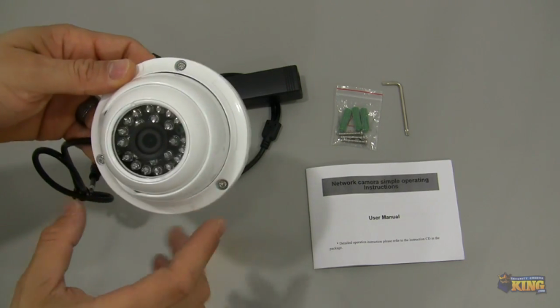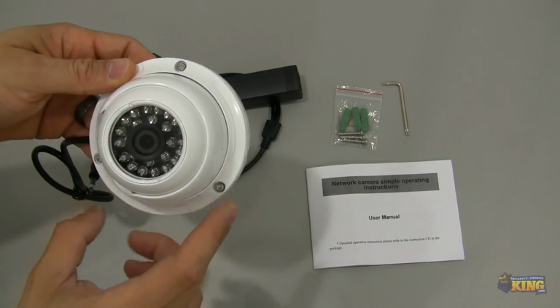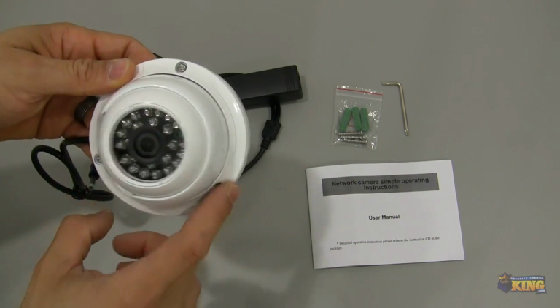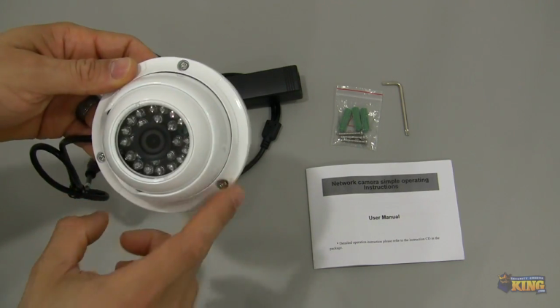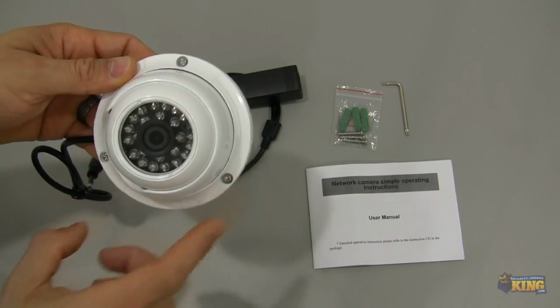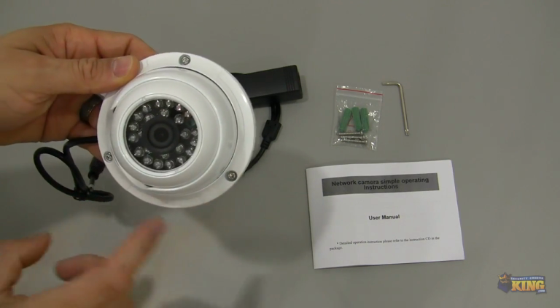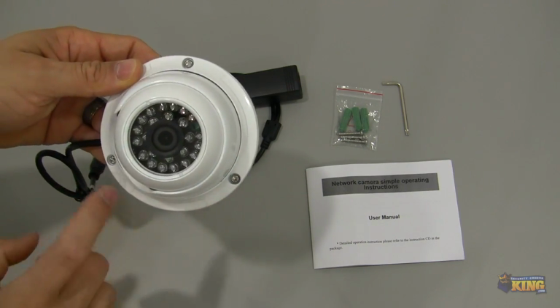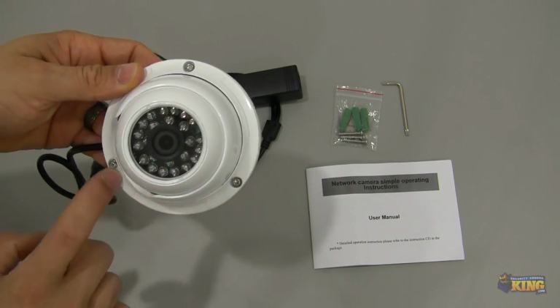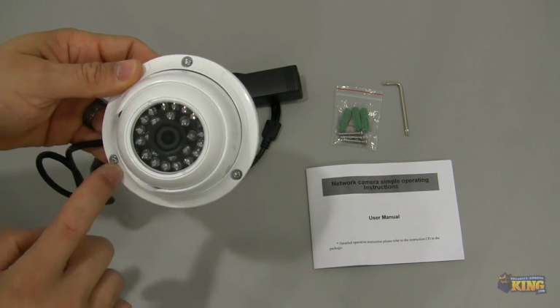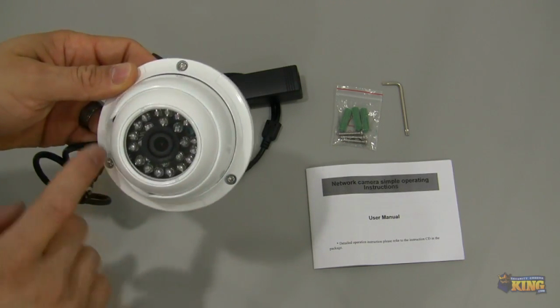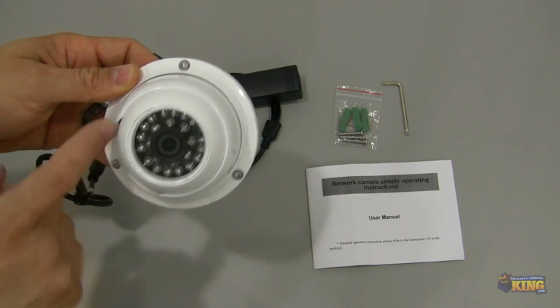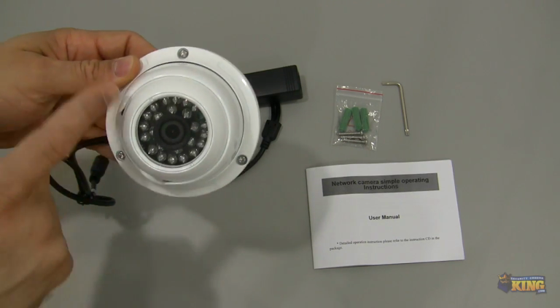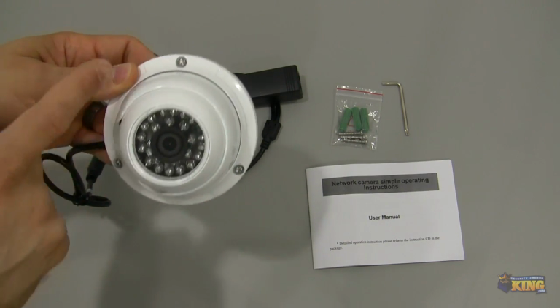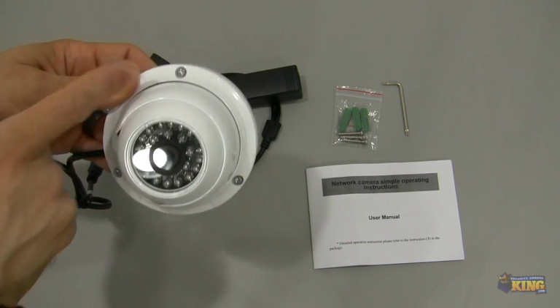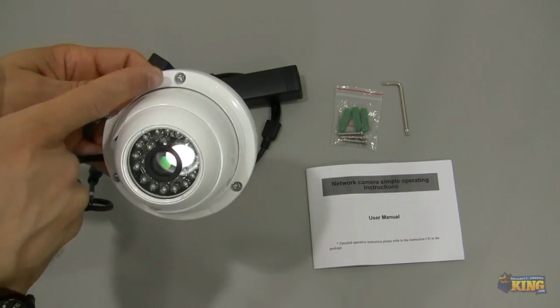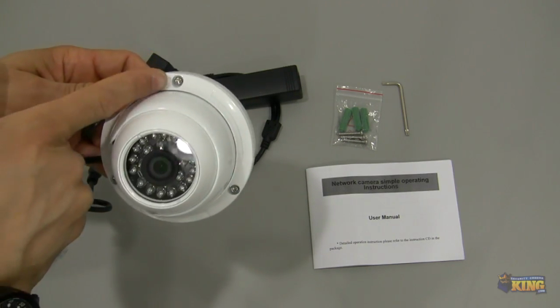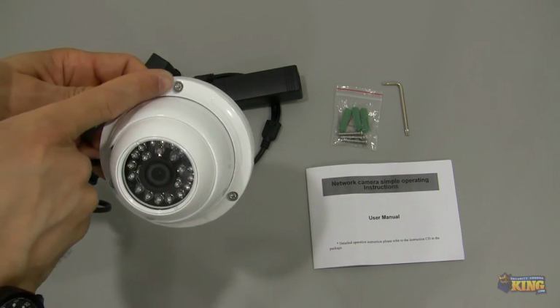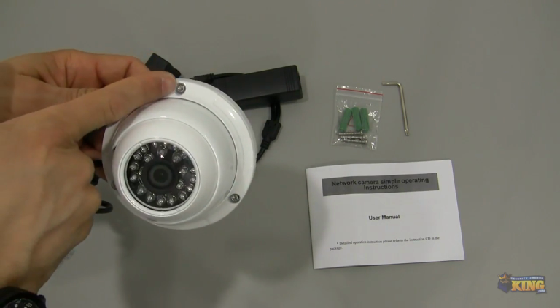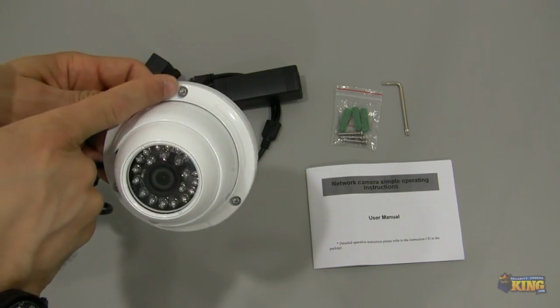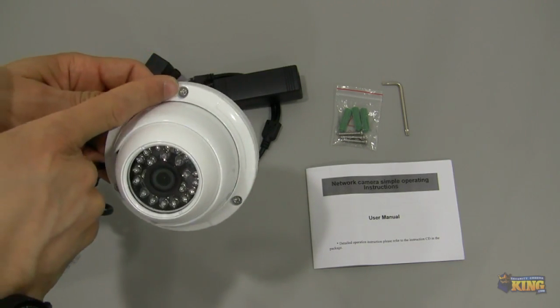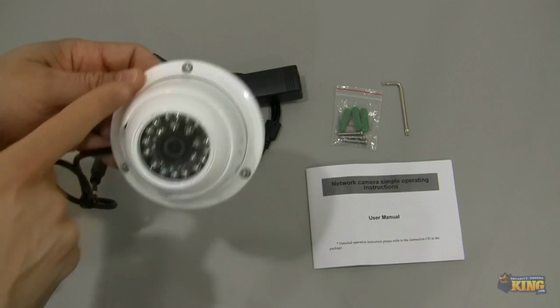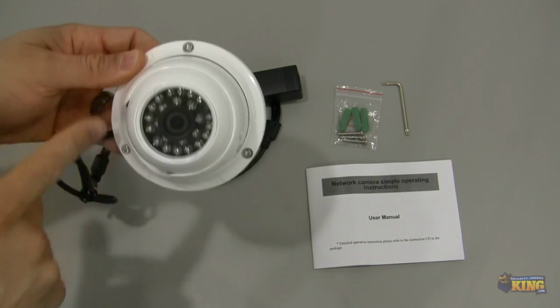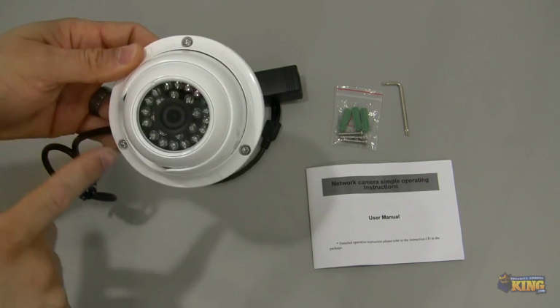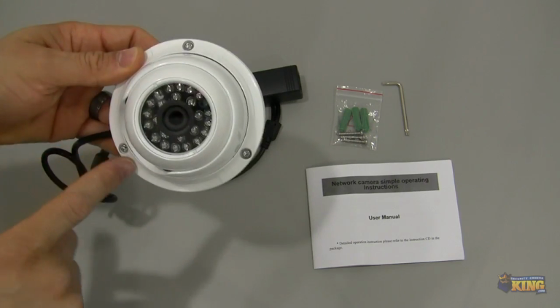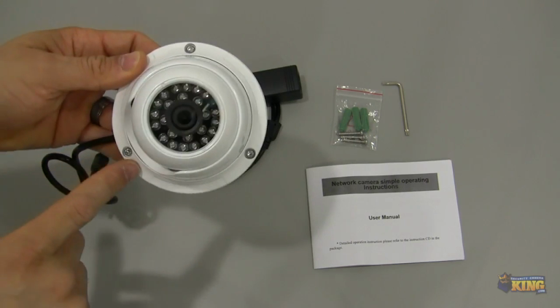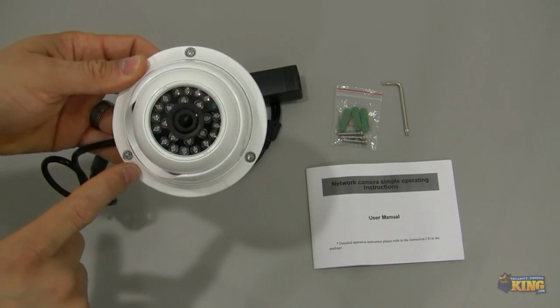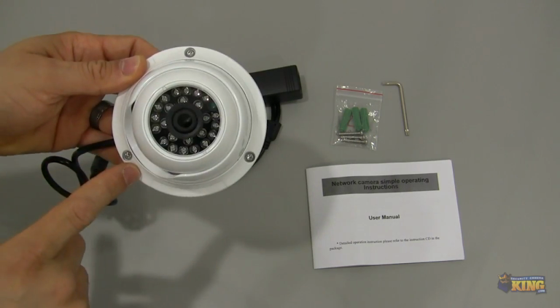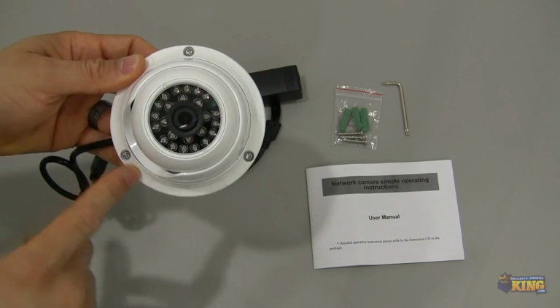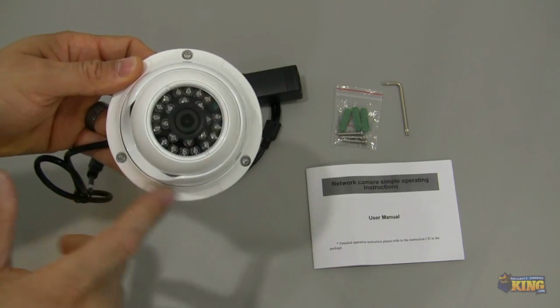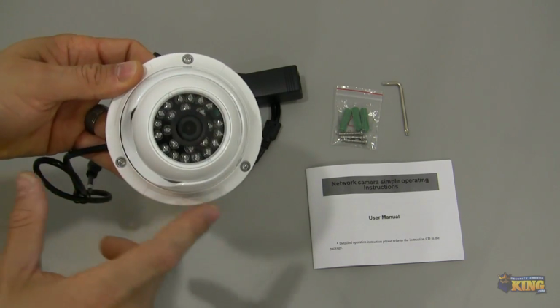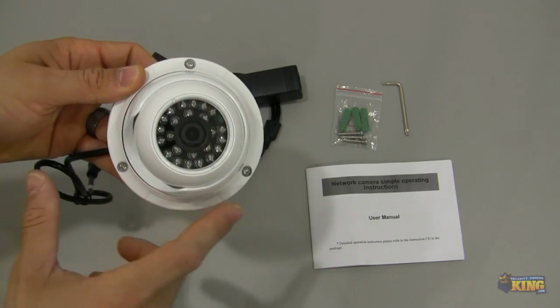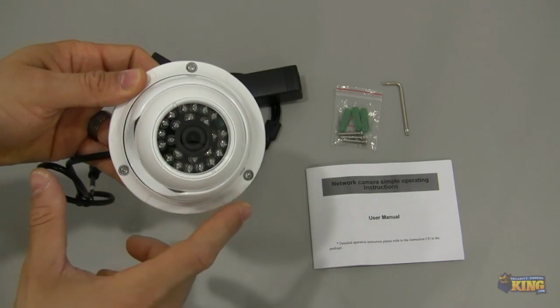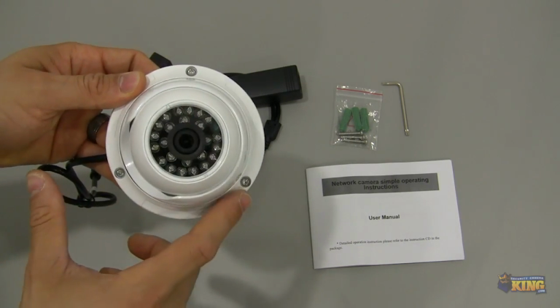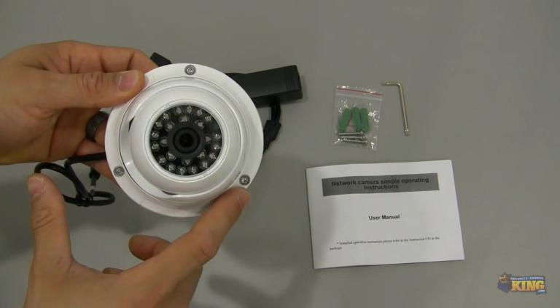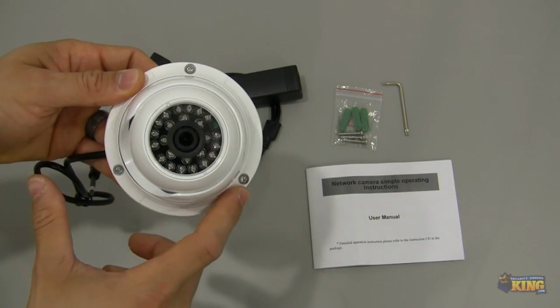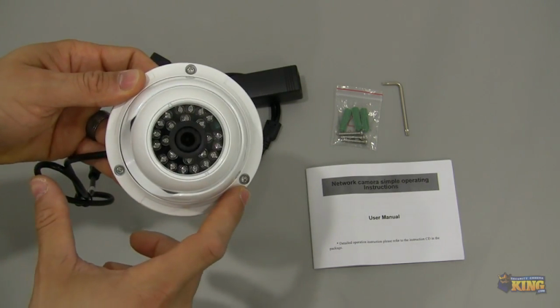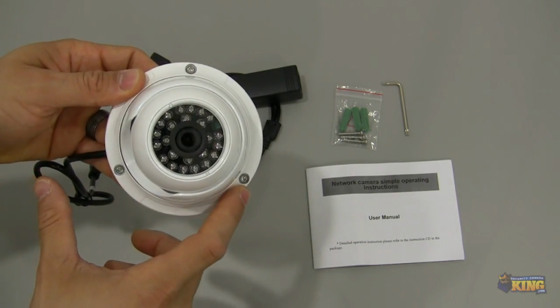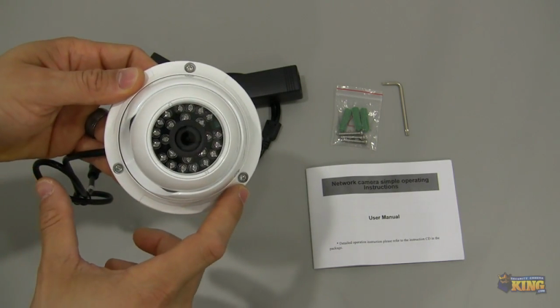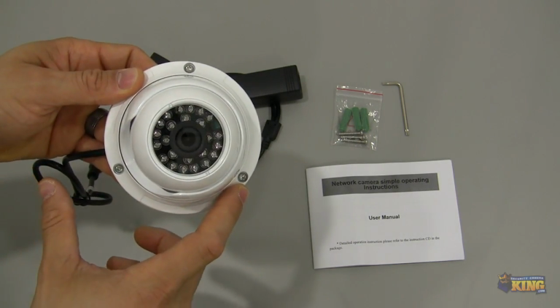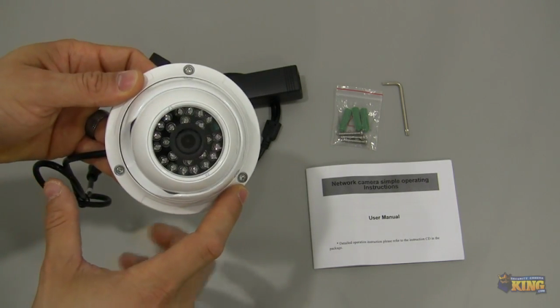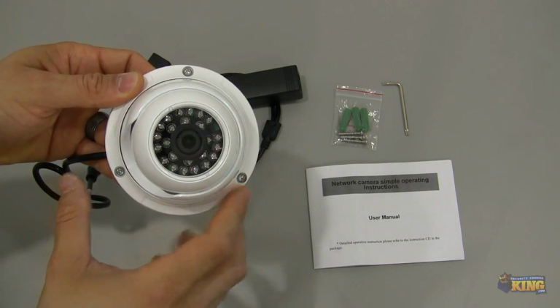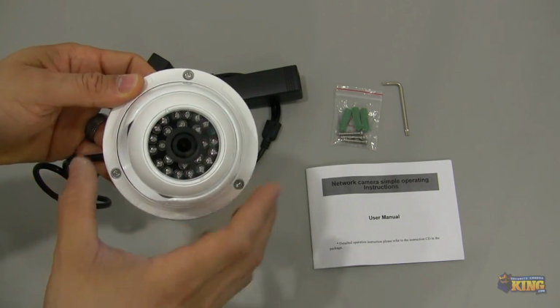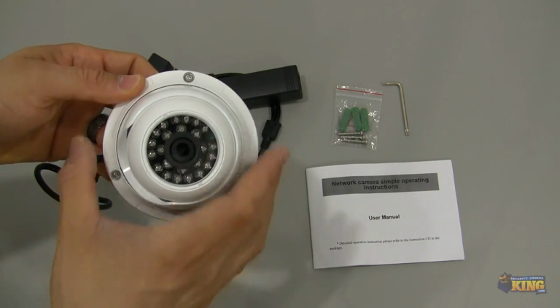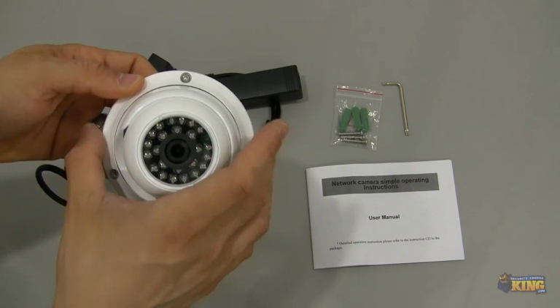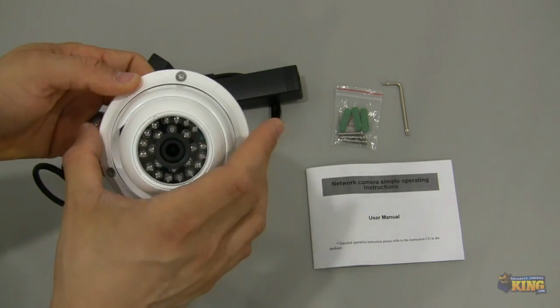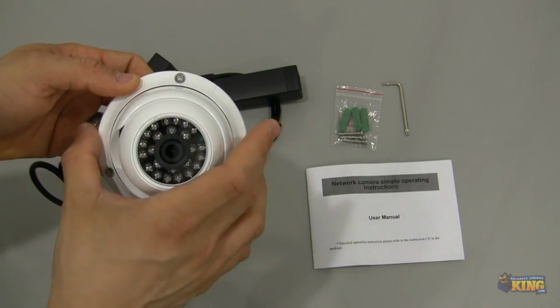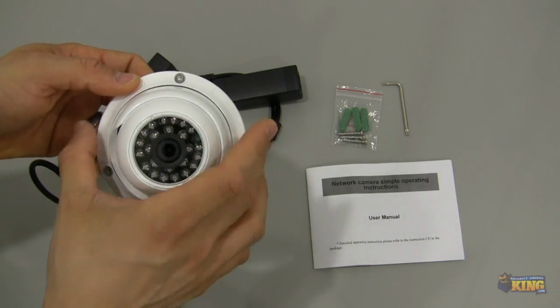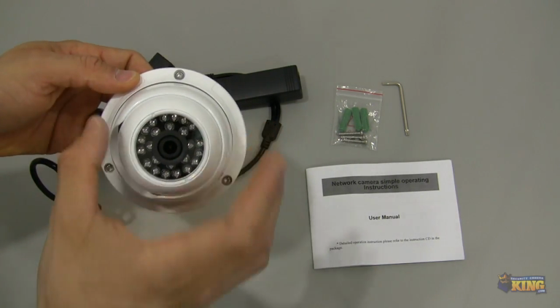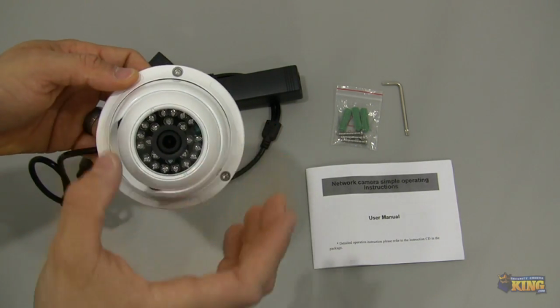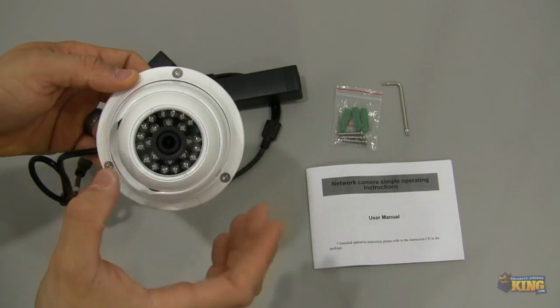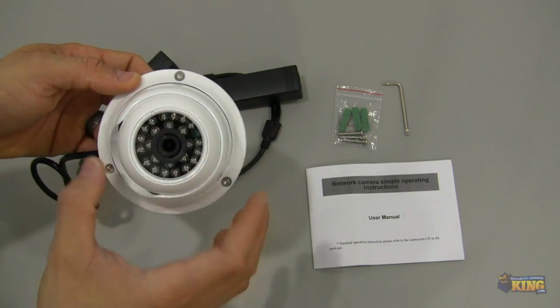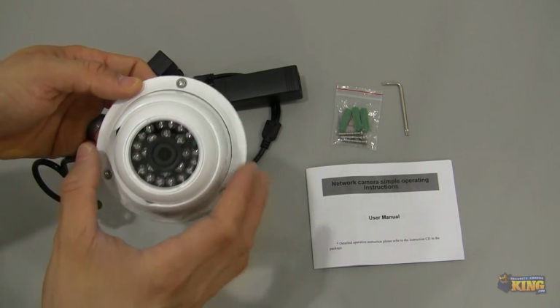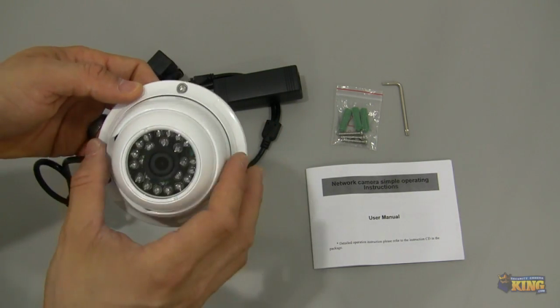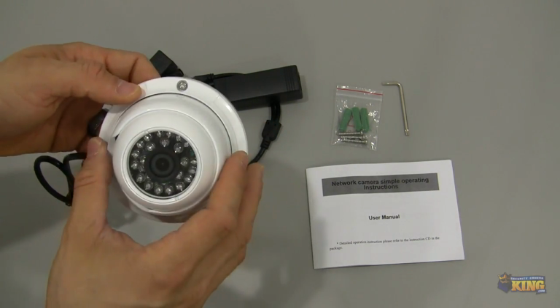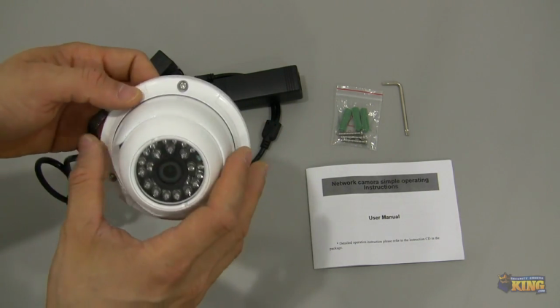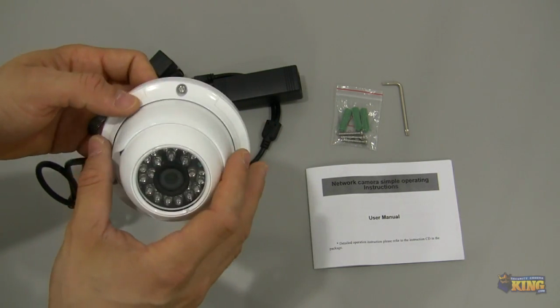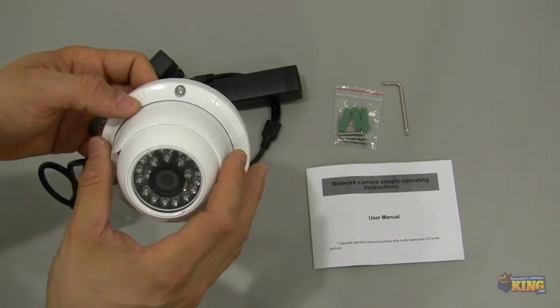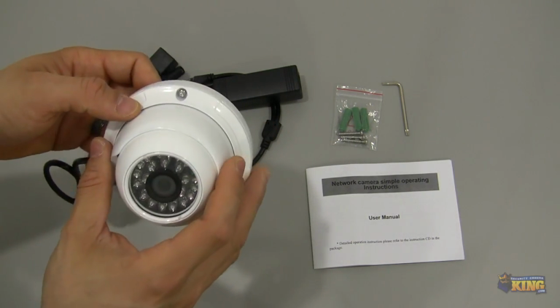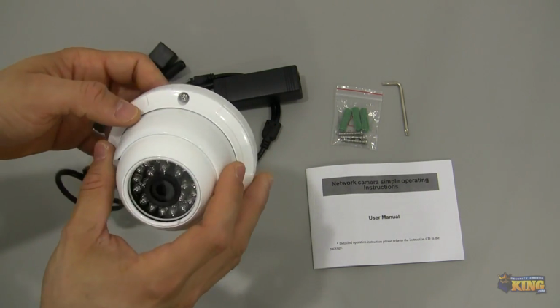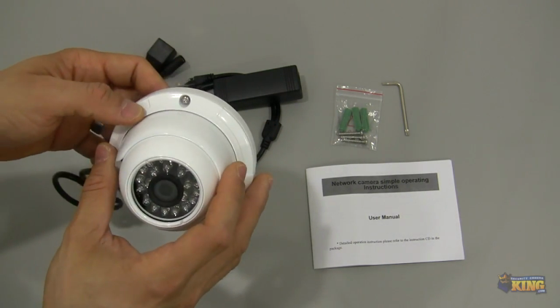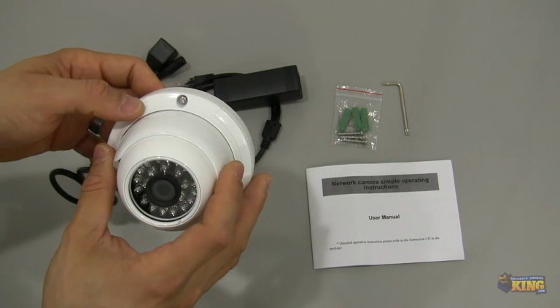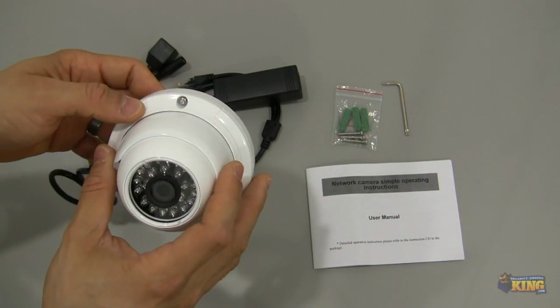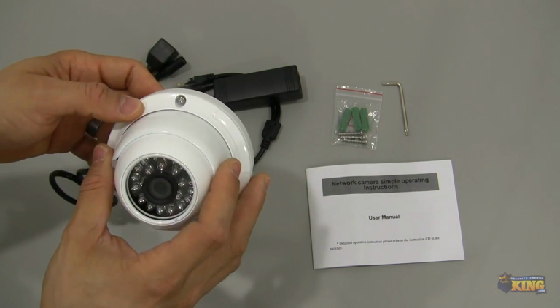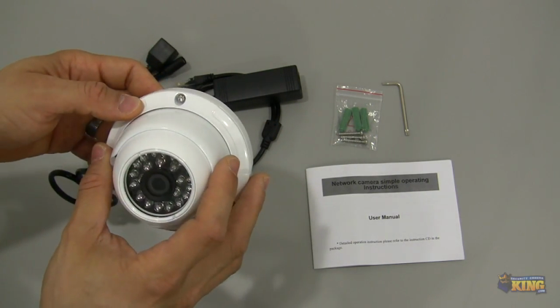The only thing you need to do is just unscrew these screws right here and the whole base of the camera will come up.